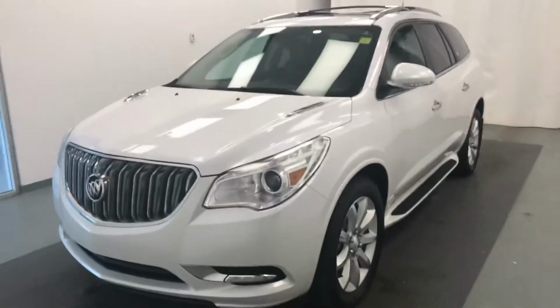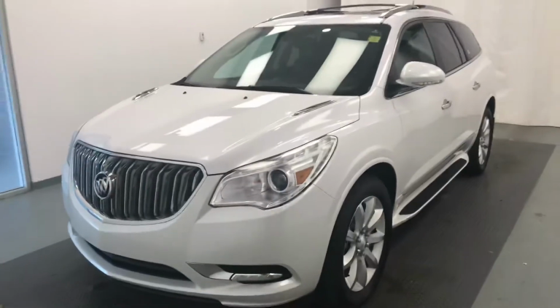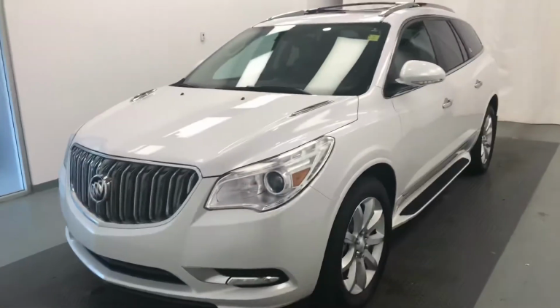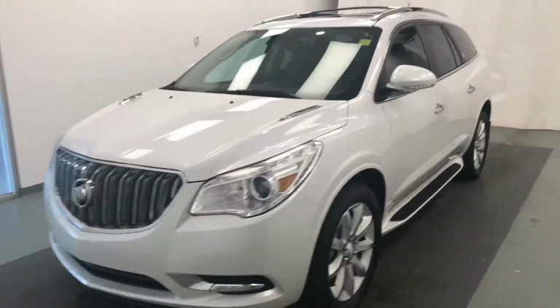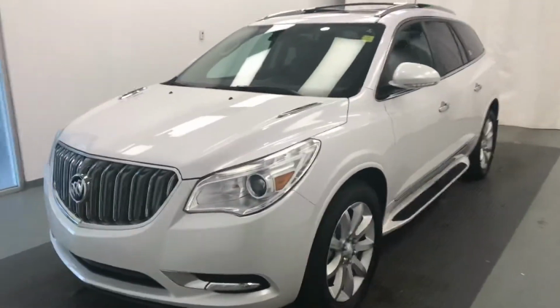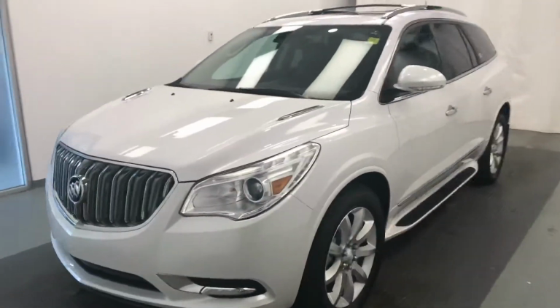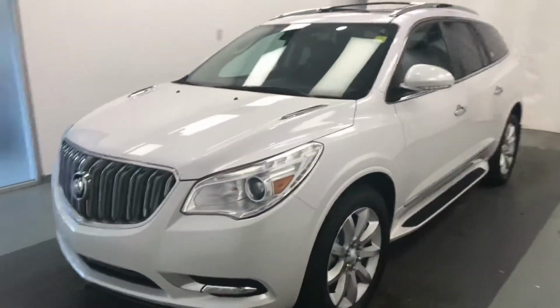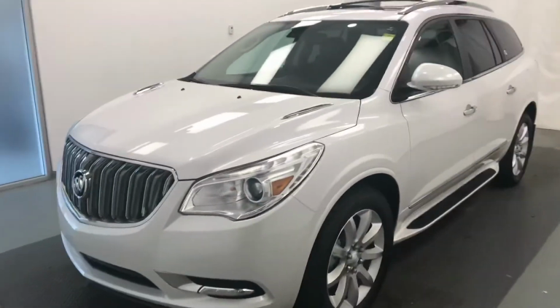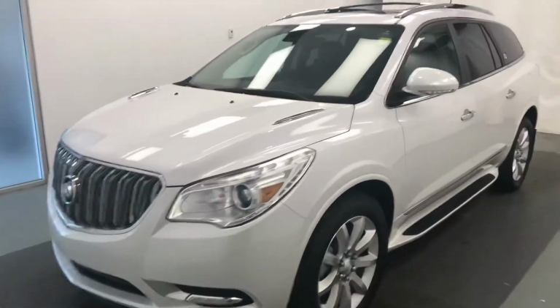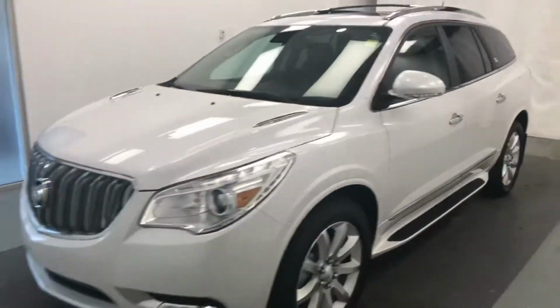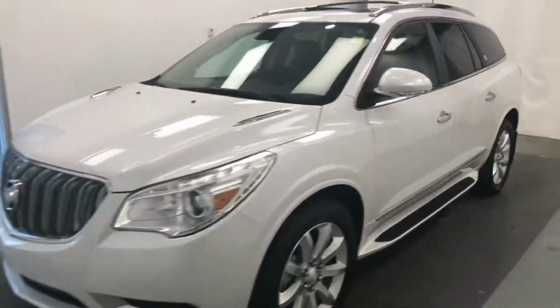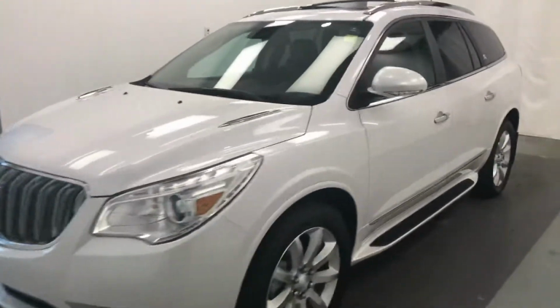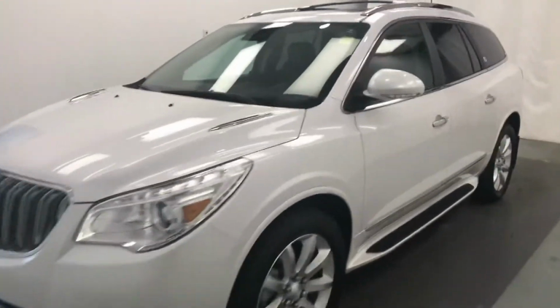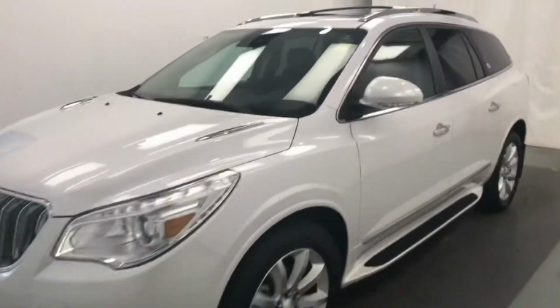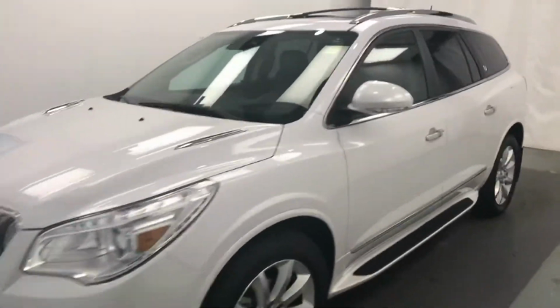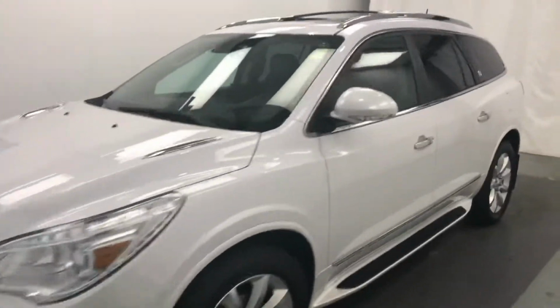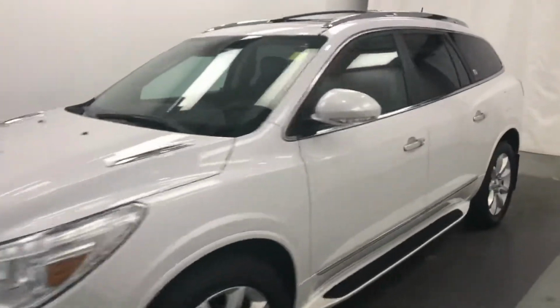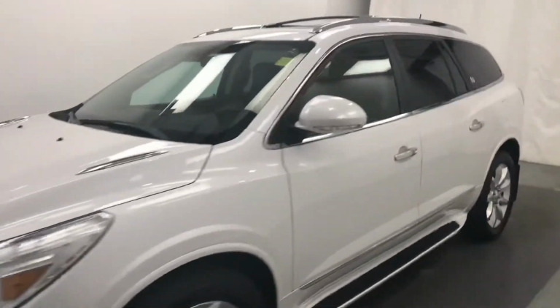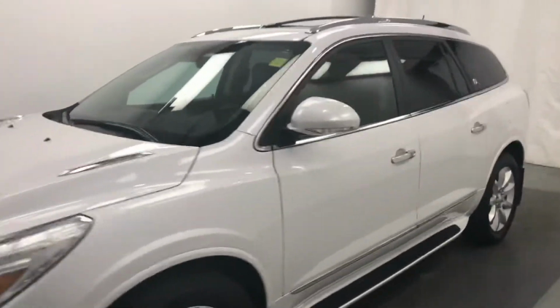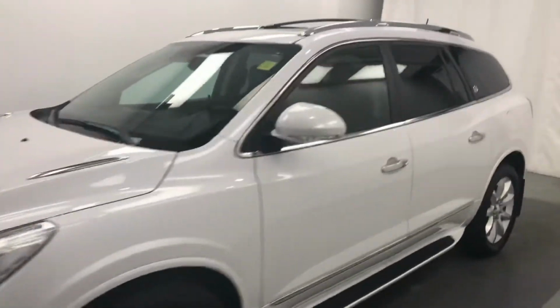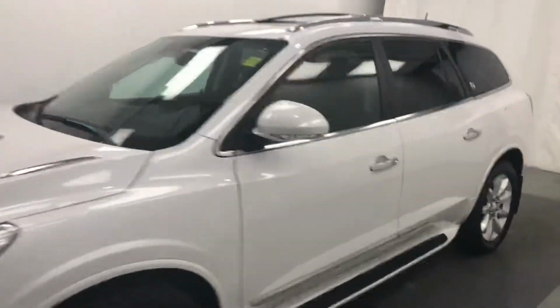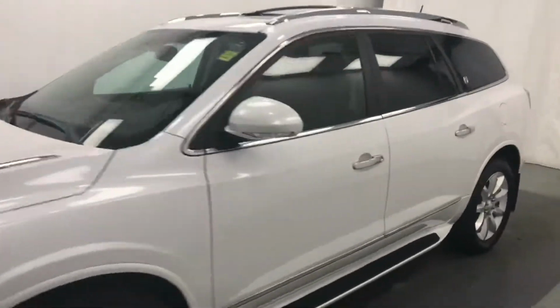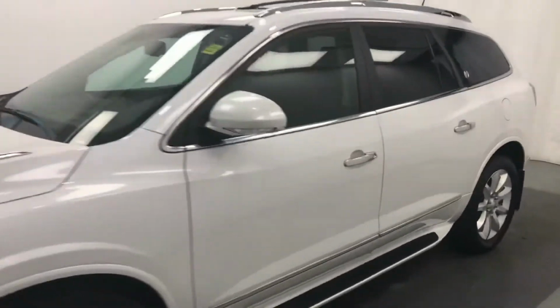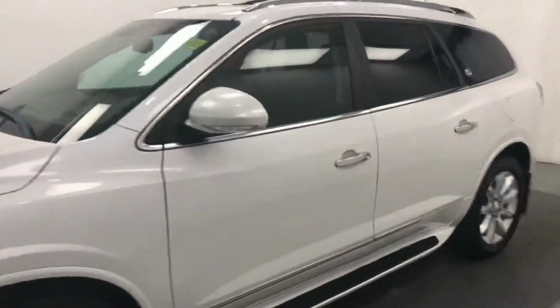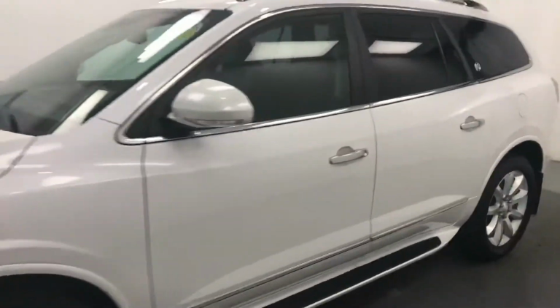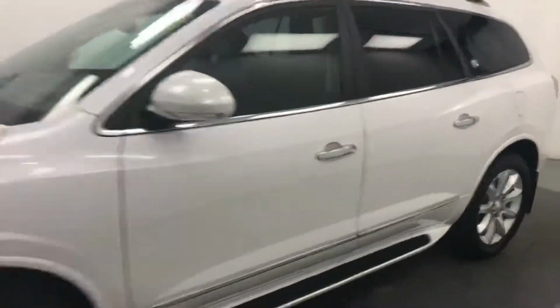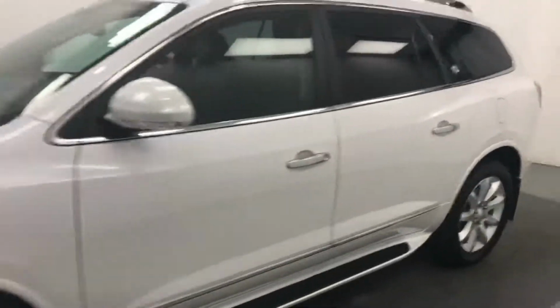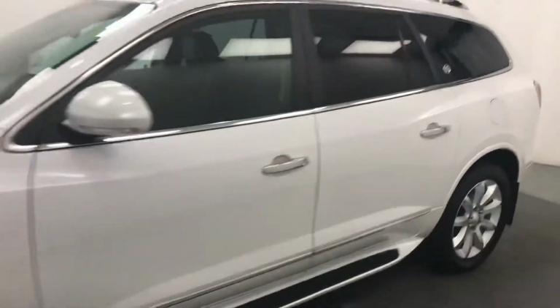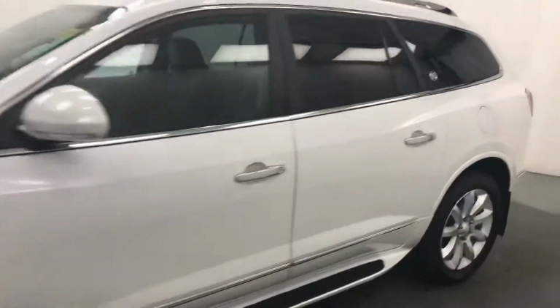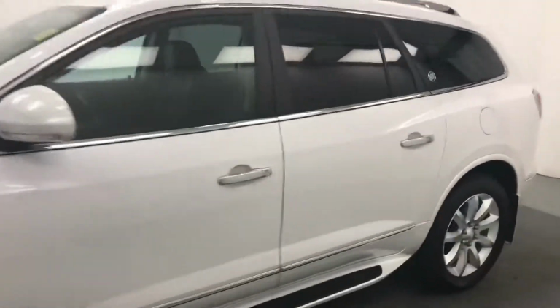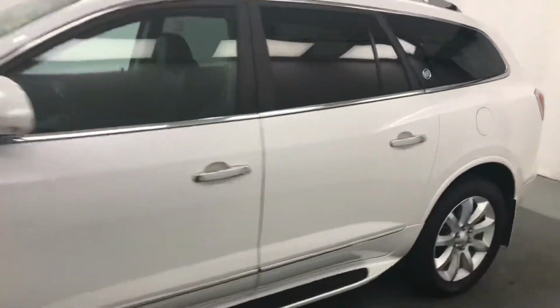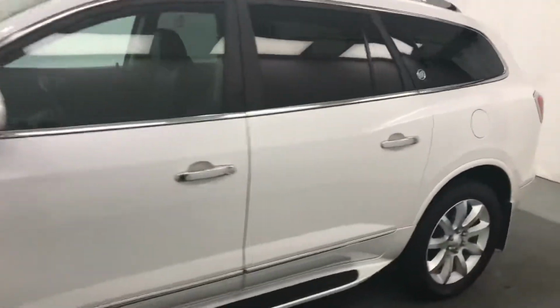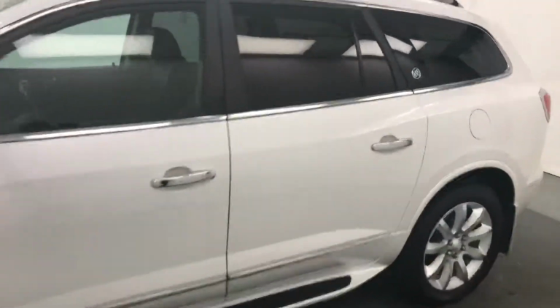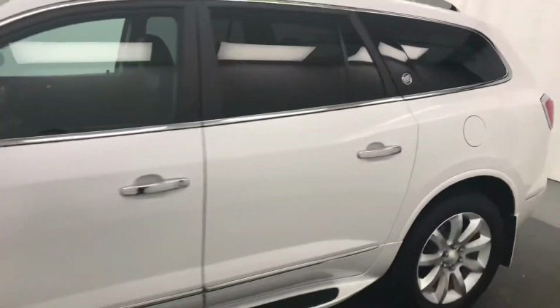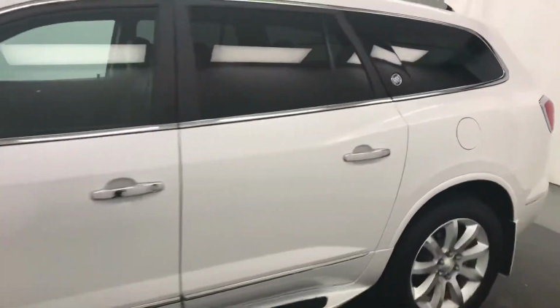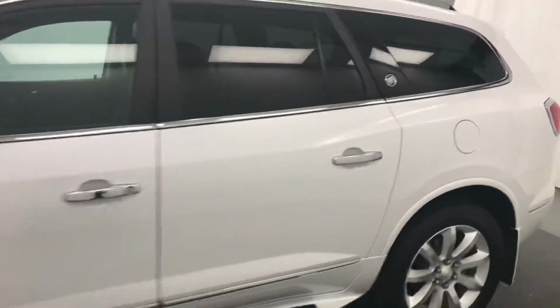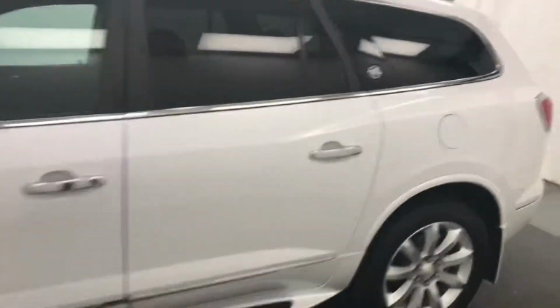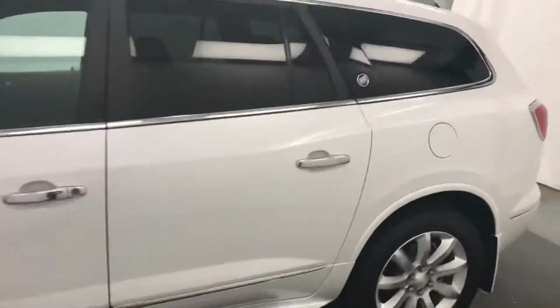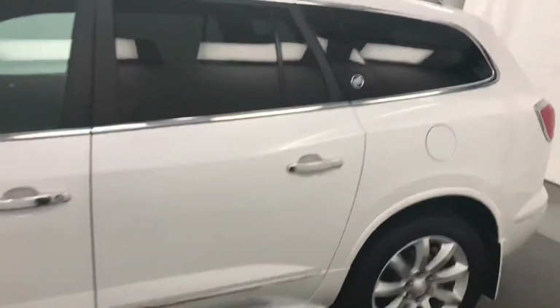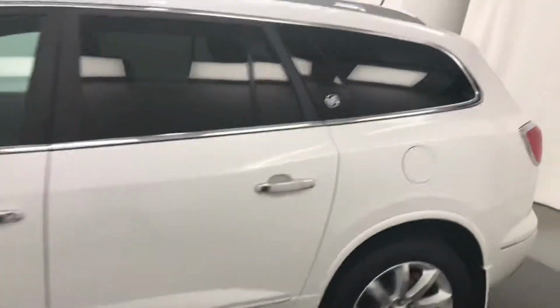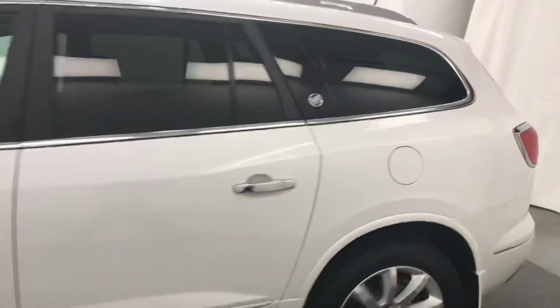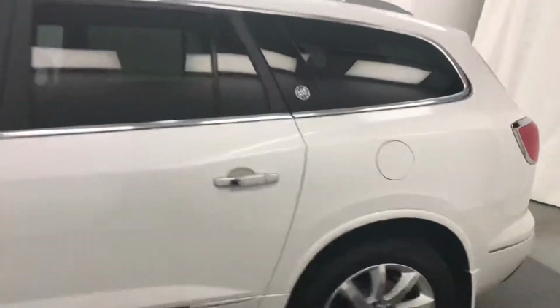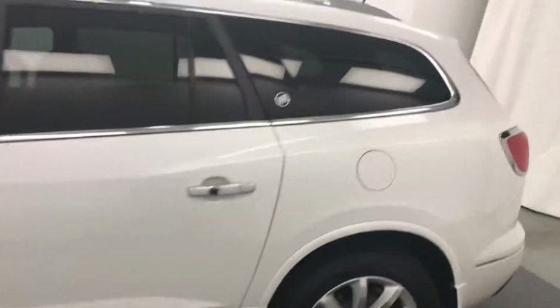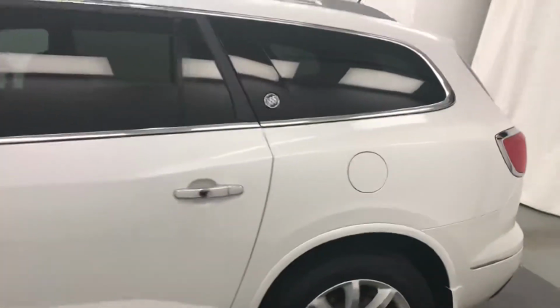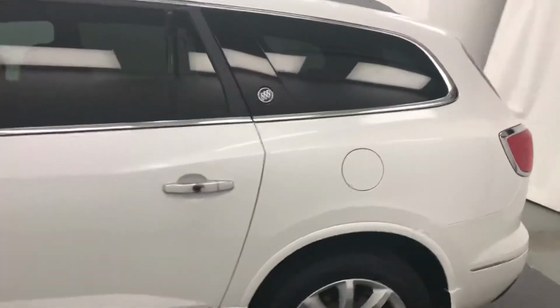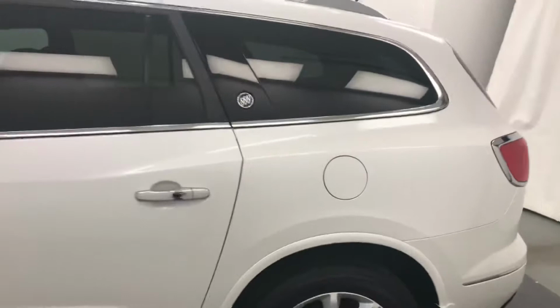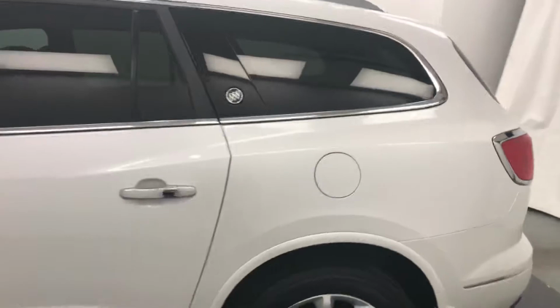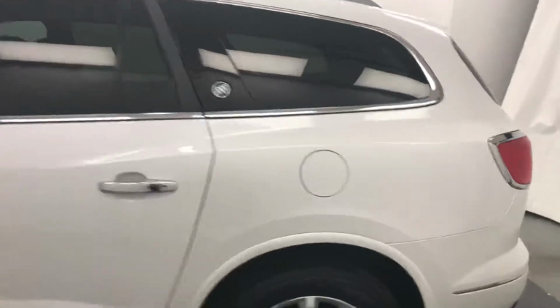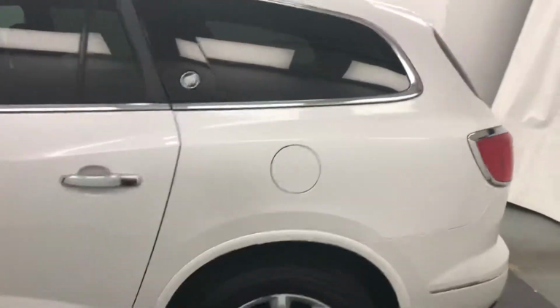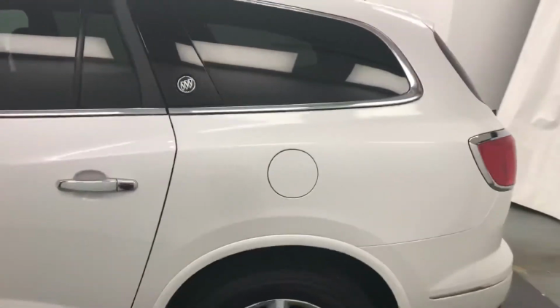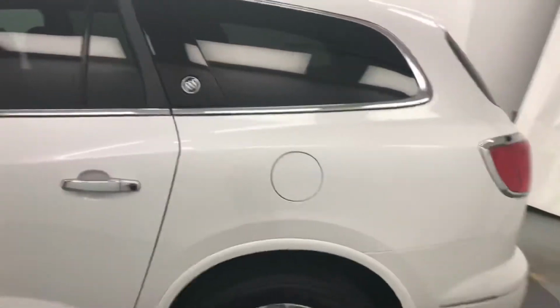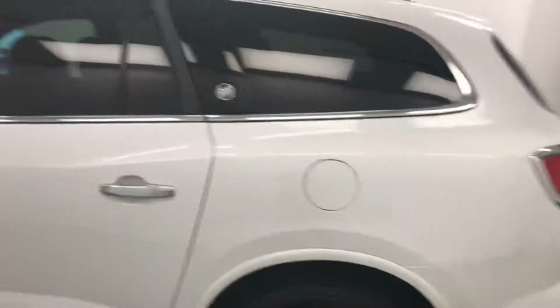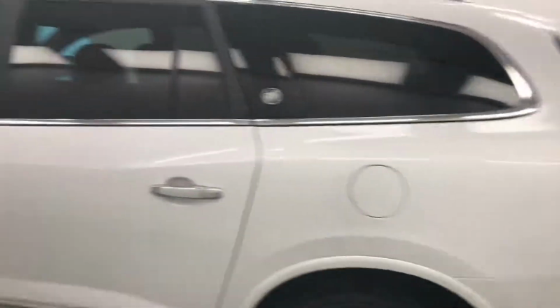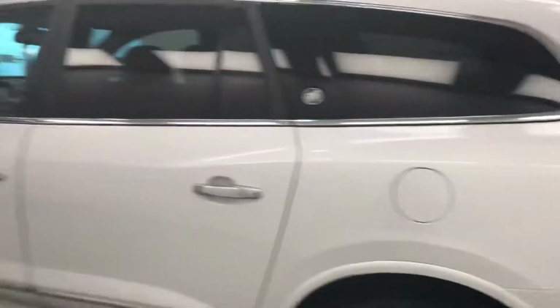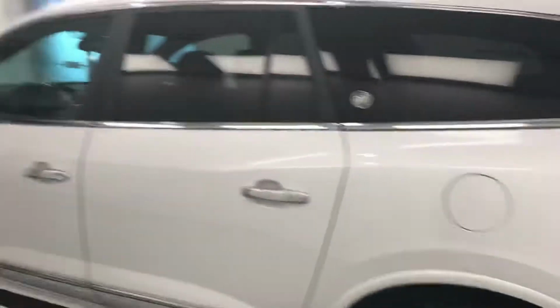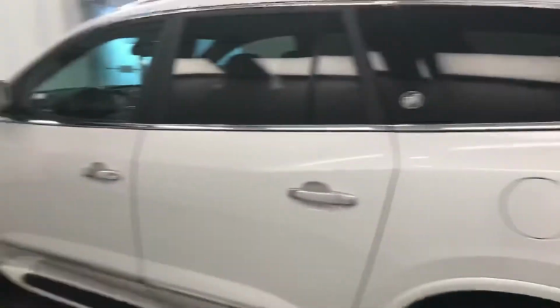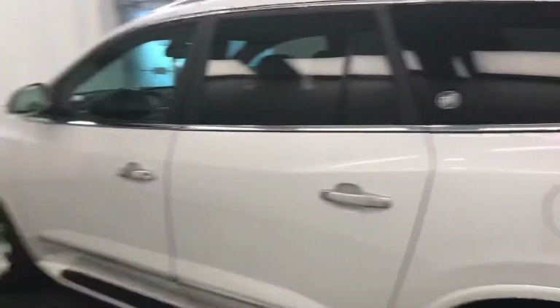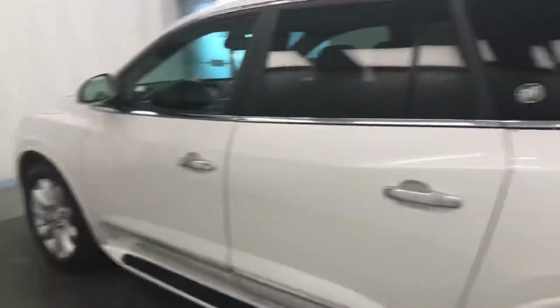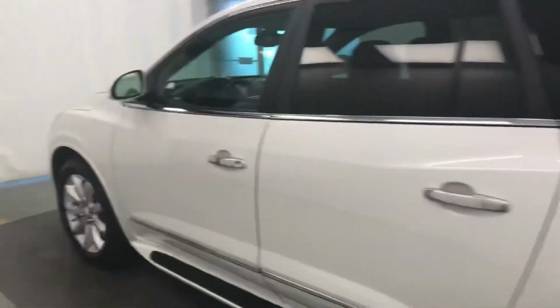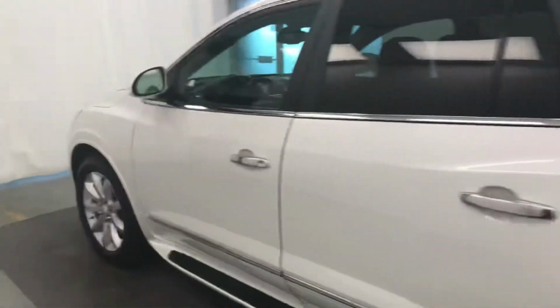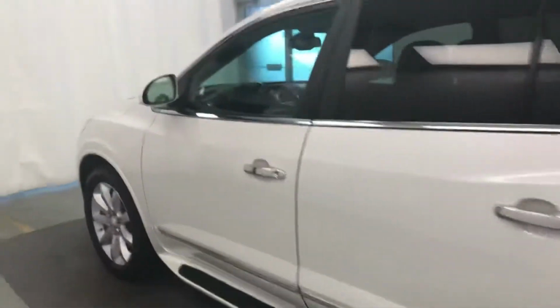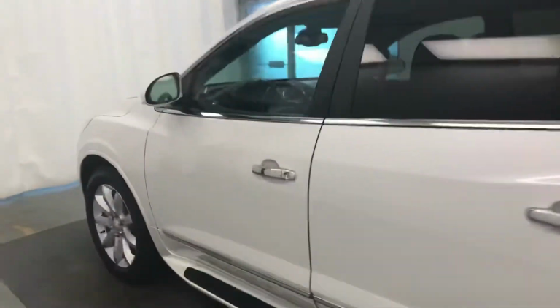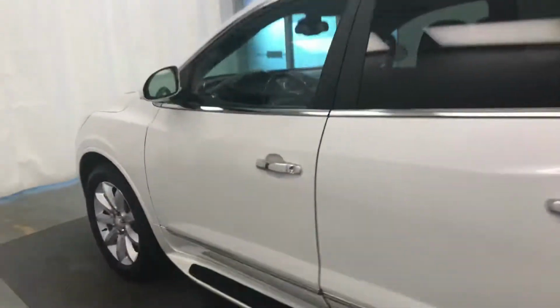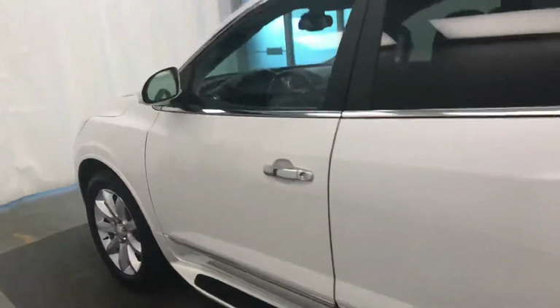Today we're viewing stock number 196486 on a 2016 Buick Enclave, and our exterior color is white.